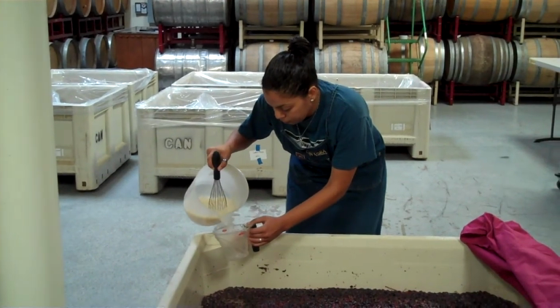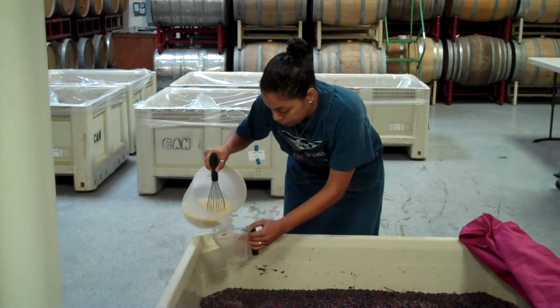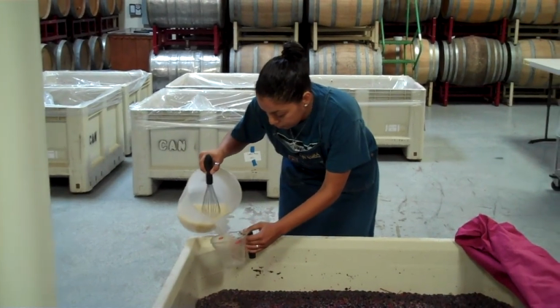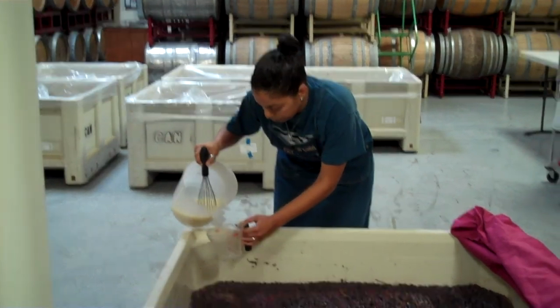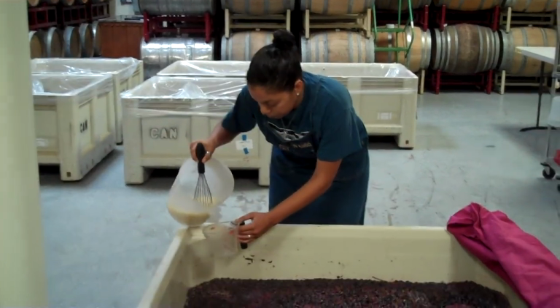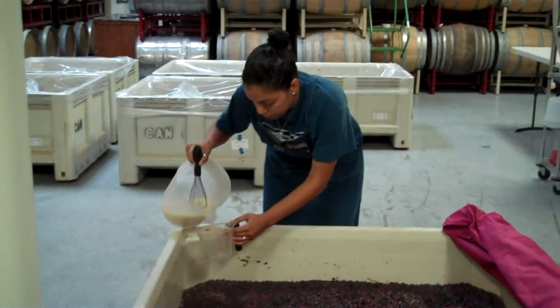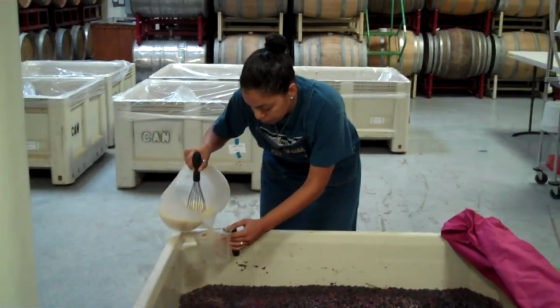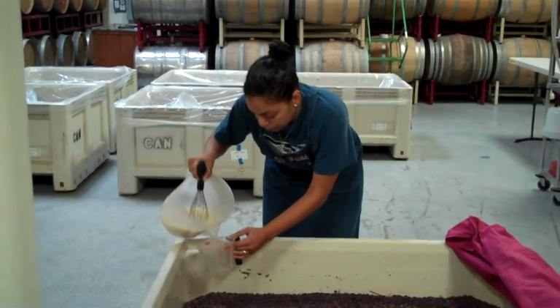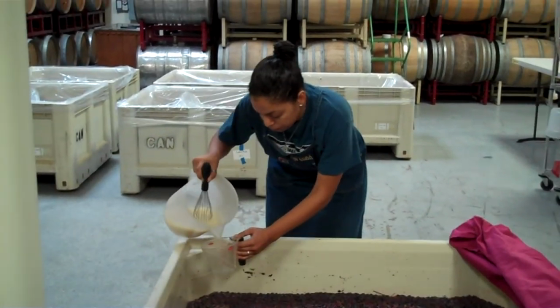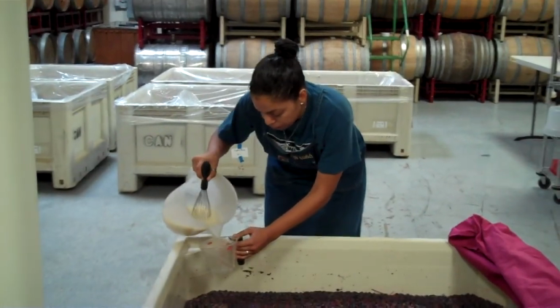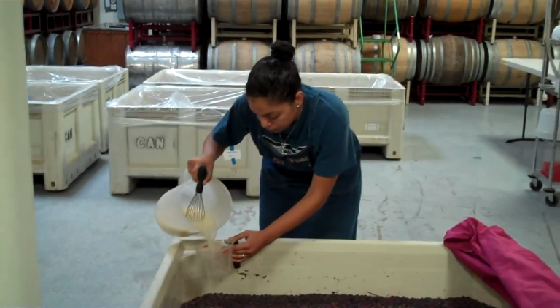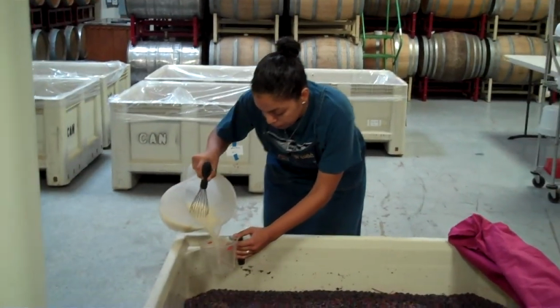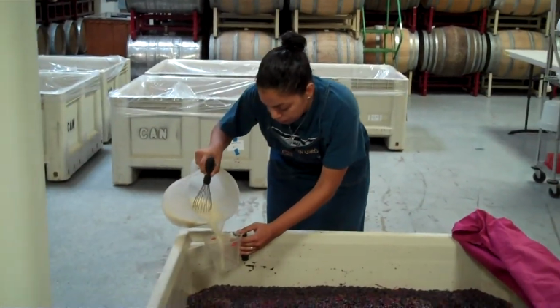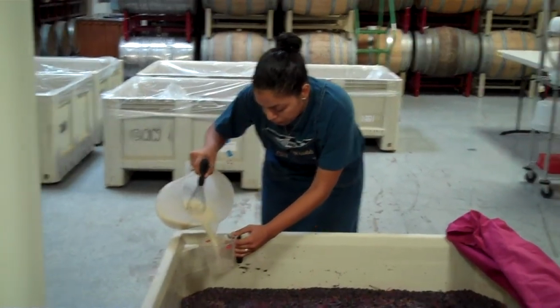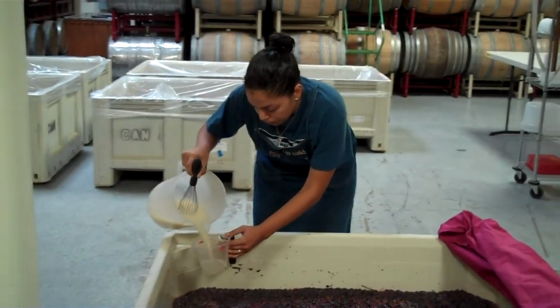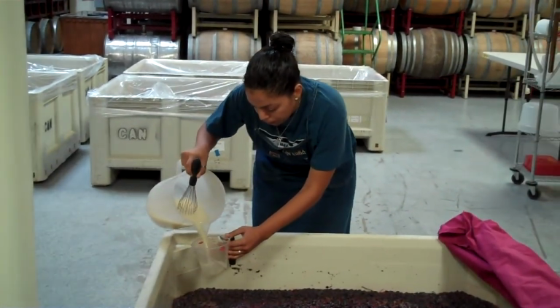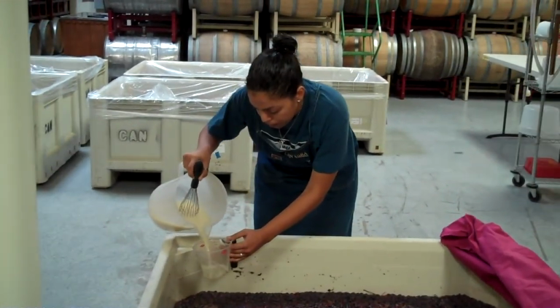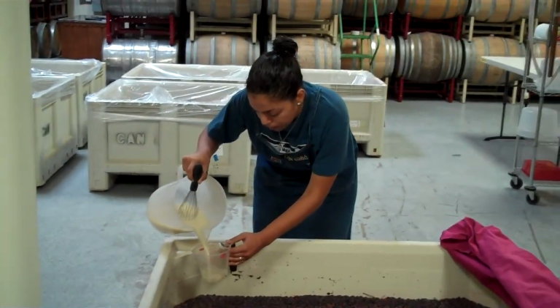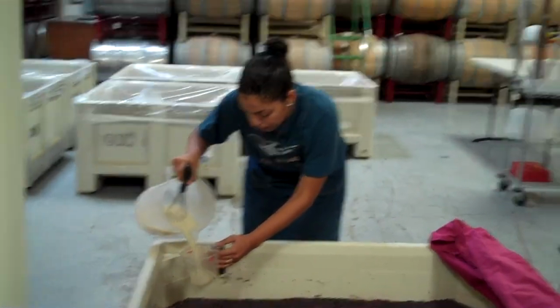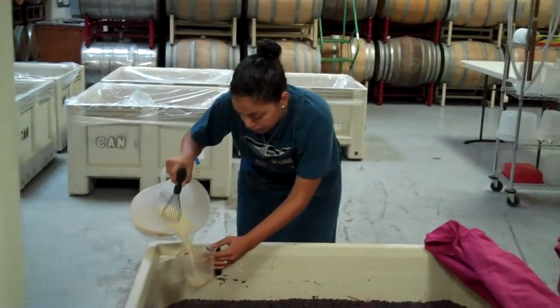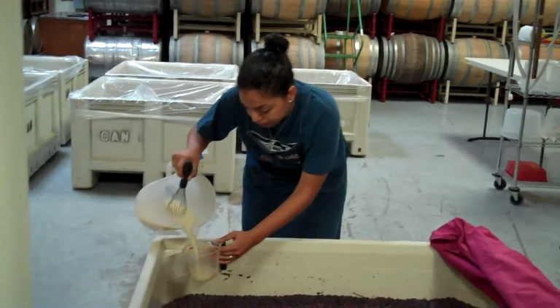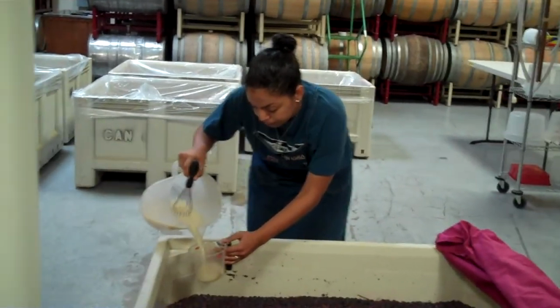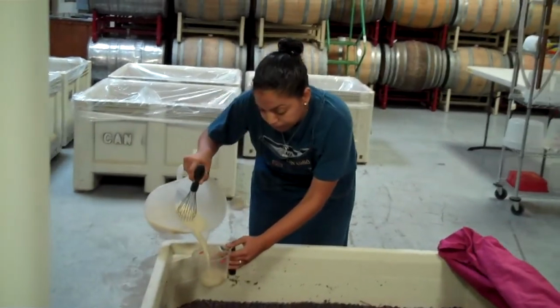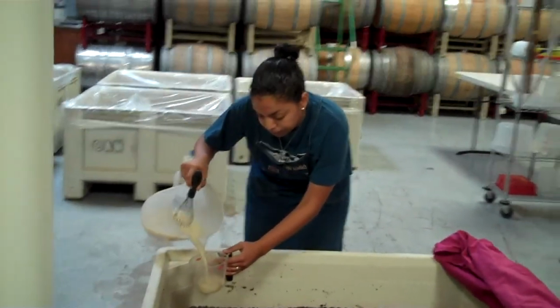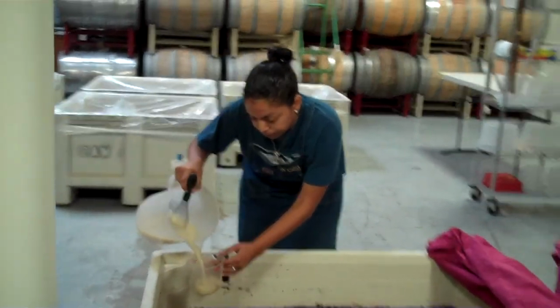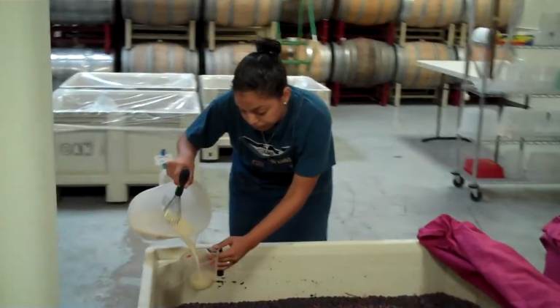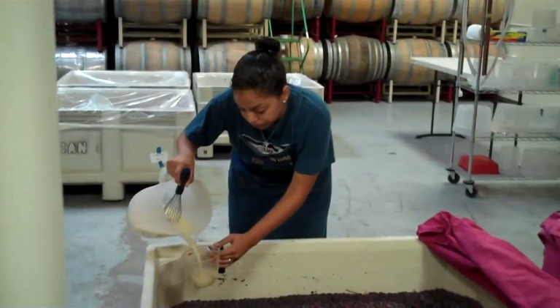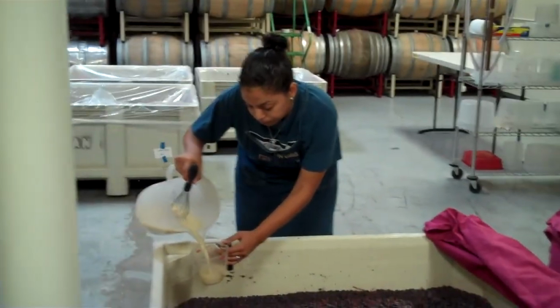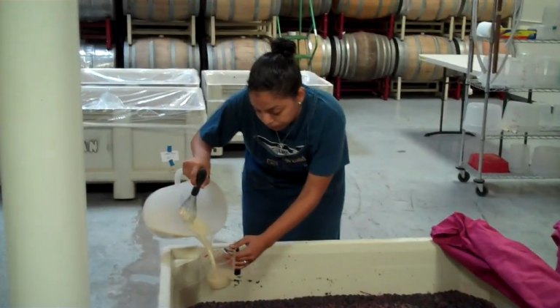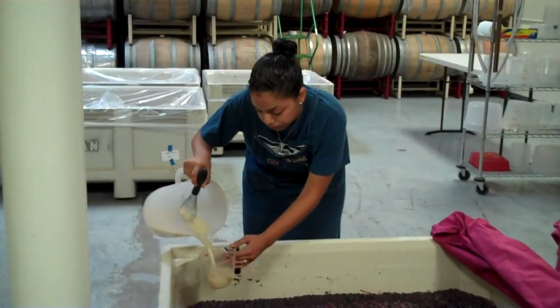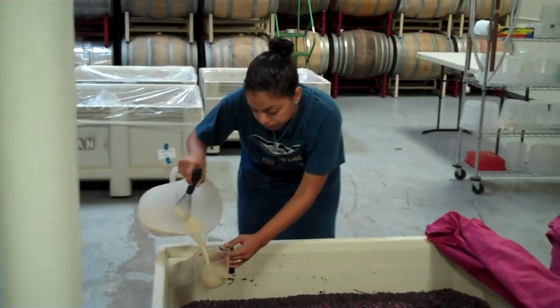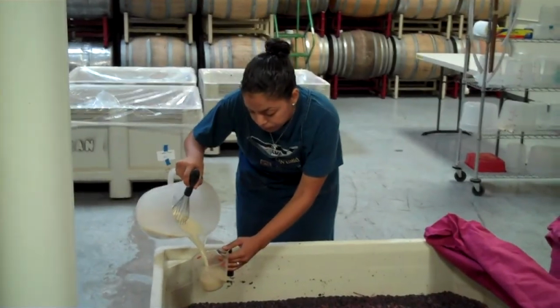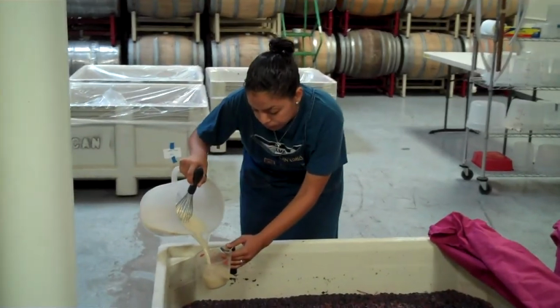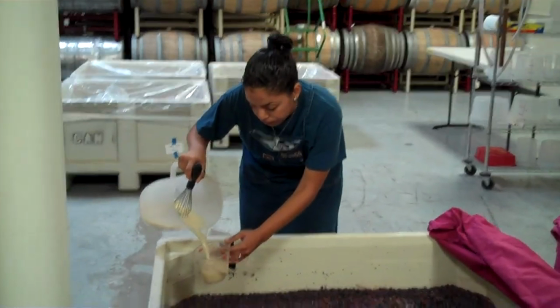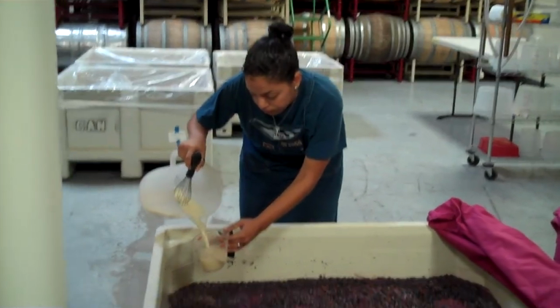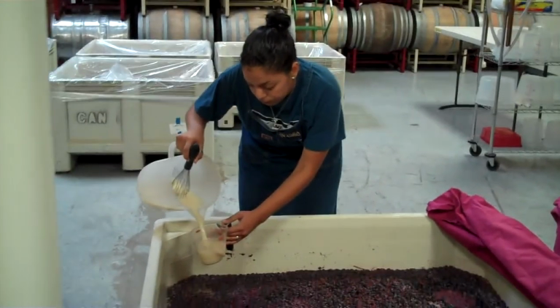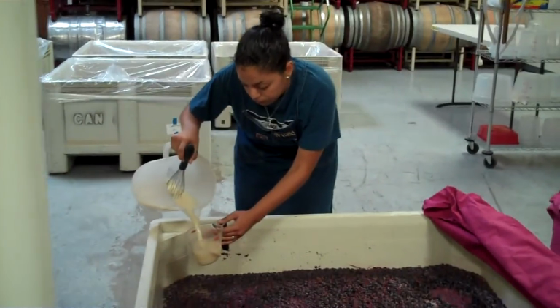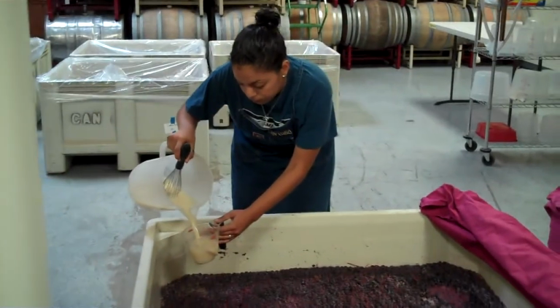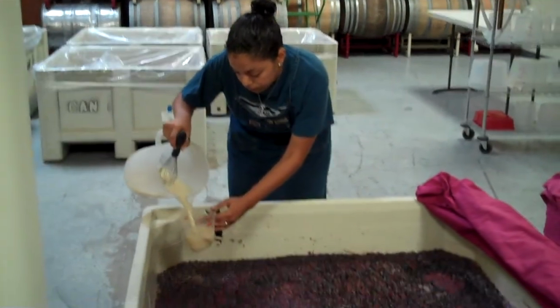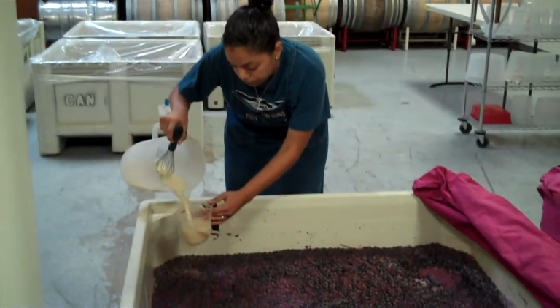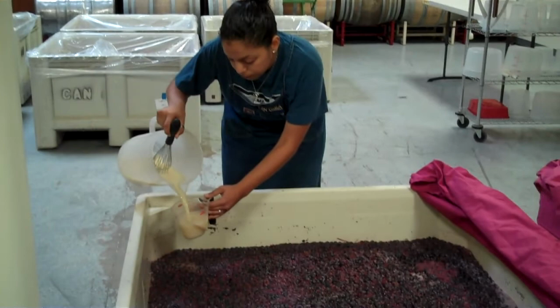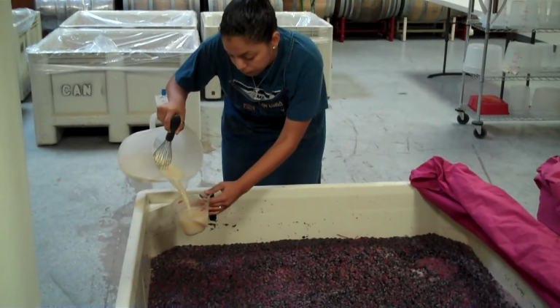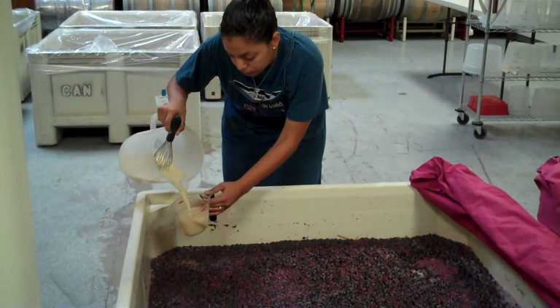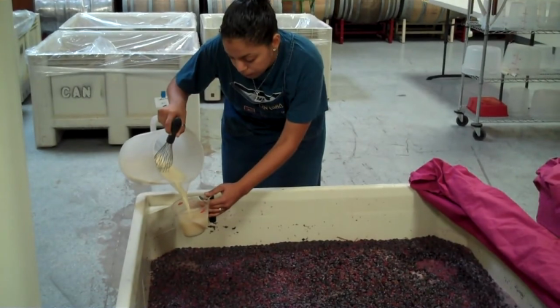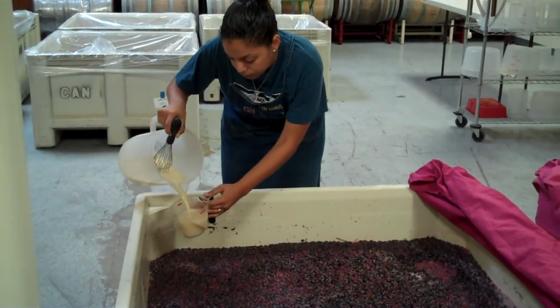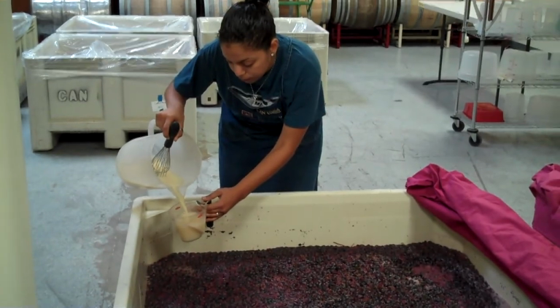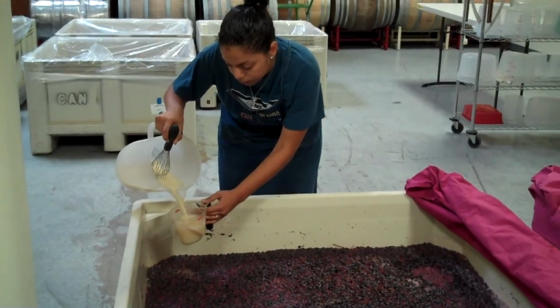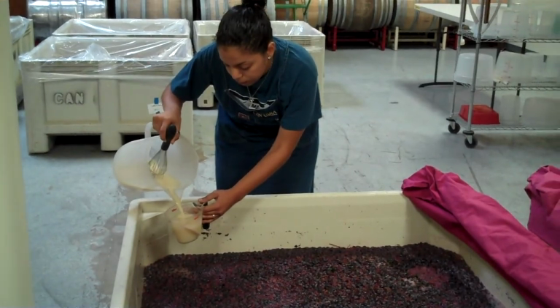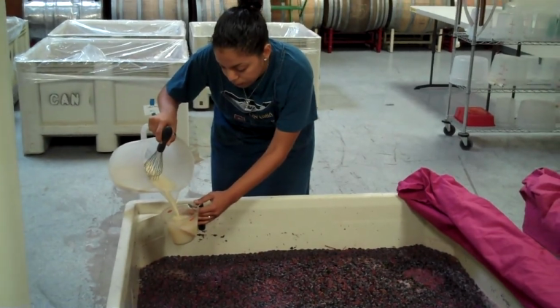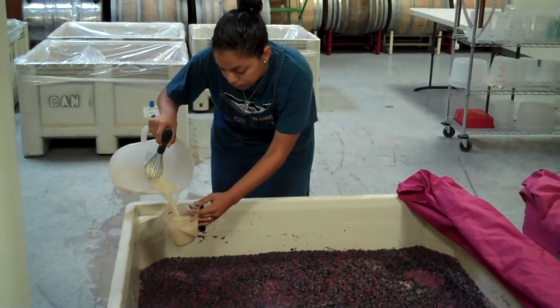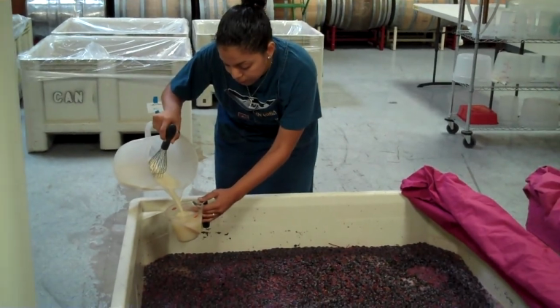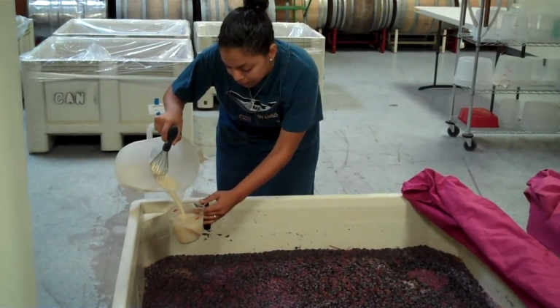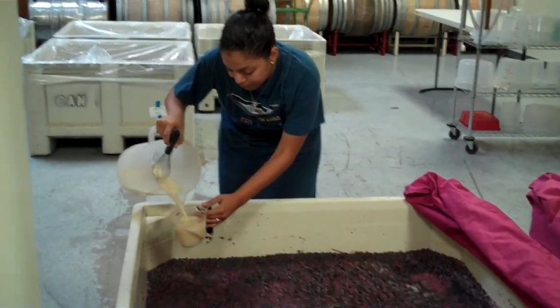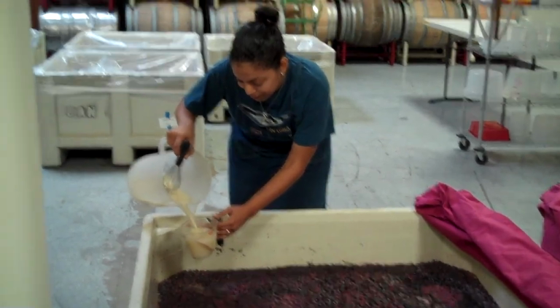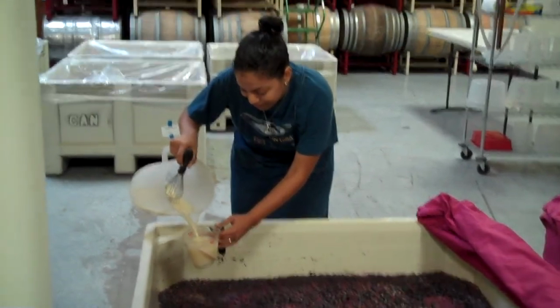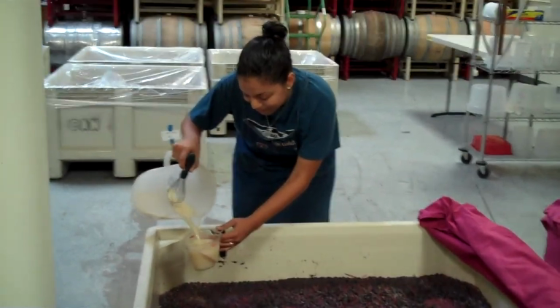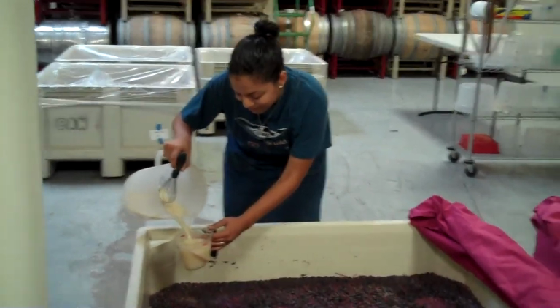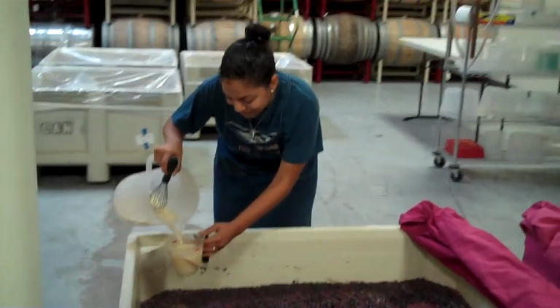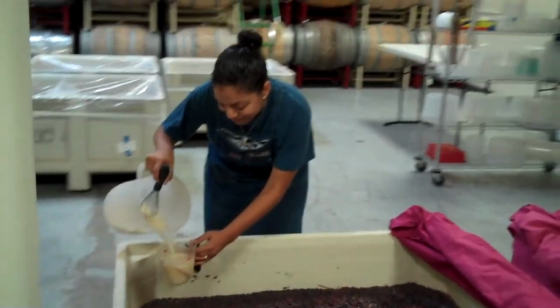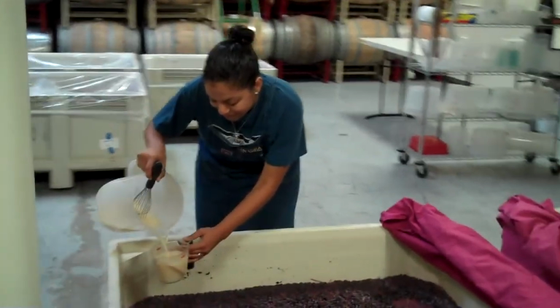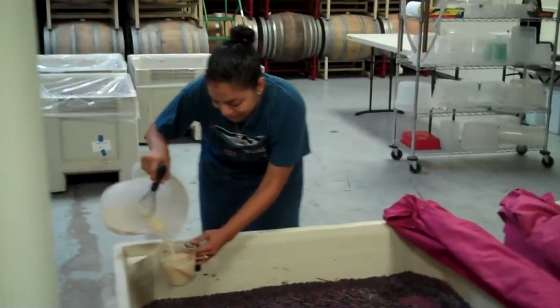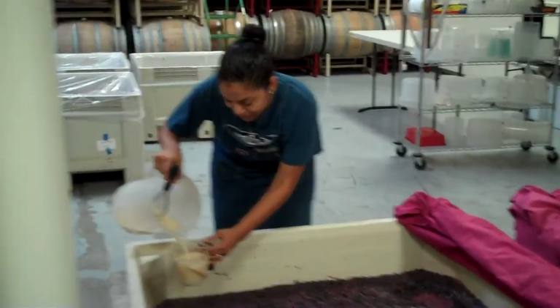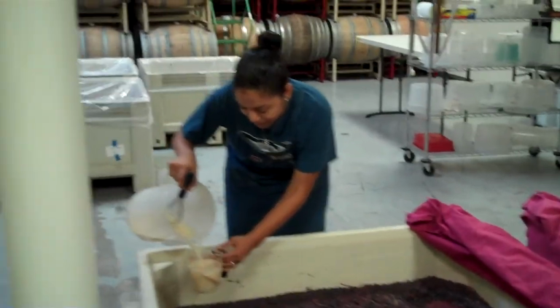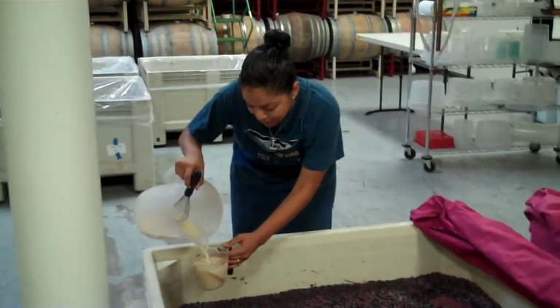Okay, here we are, September 25th, Canterra Cellars. We got Nancy adding something here into the bins. What's going on, Nancy?